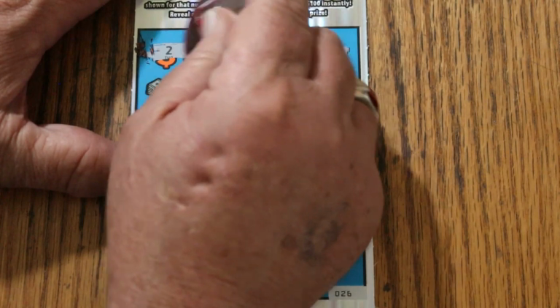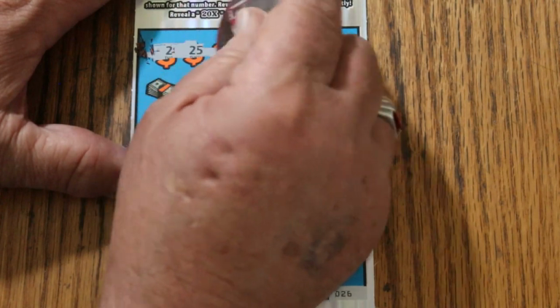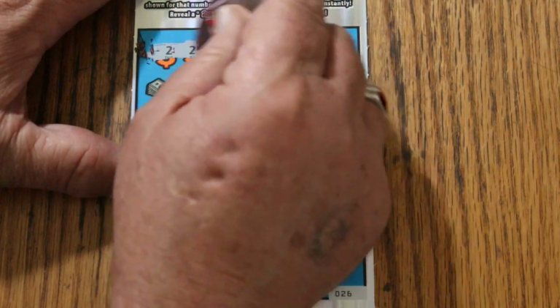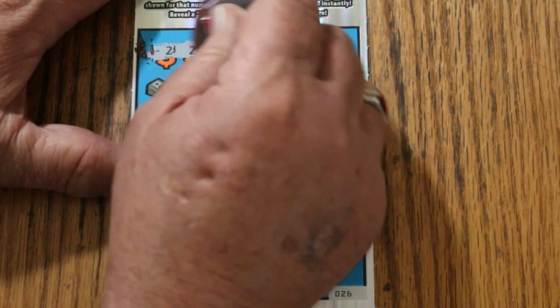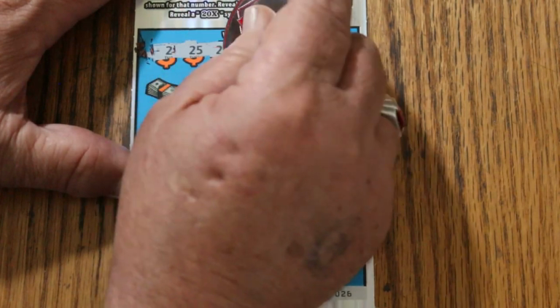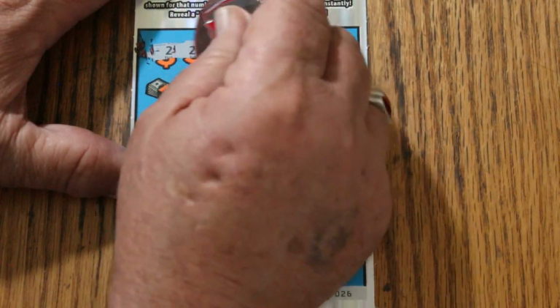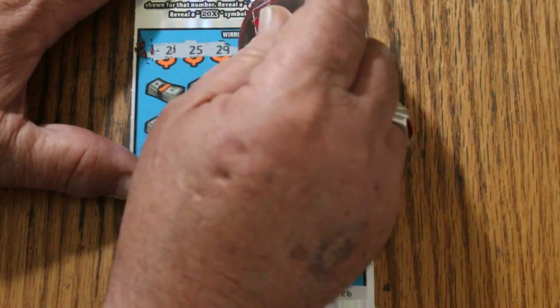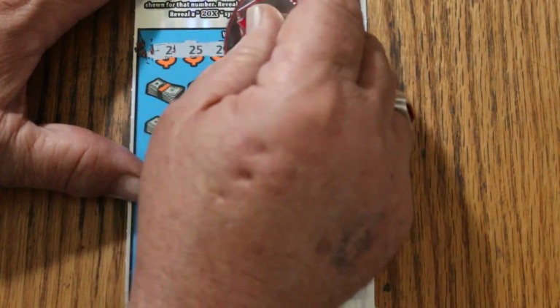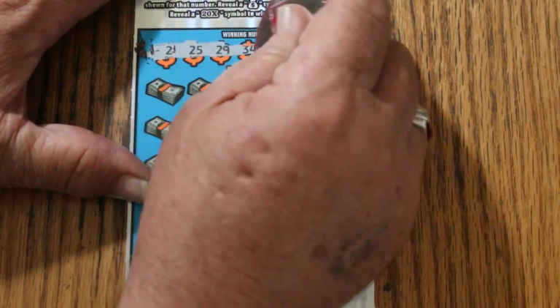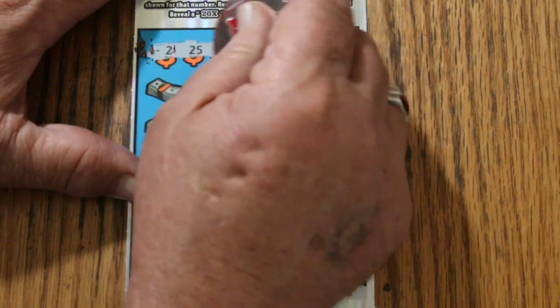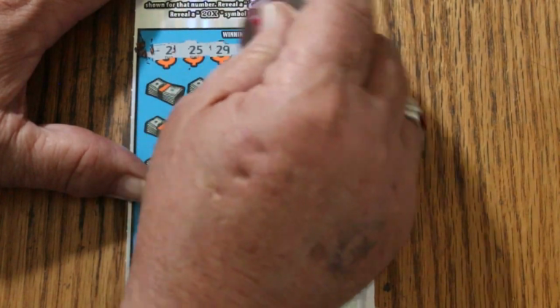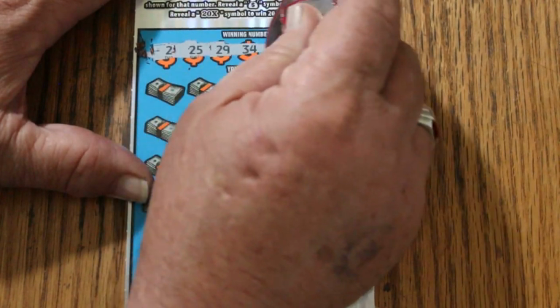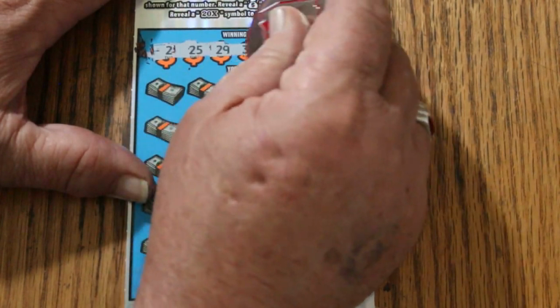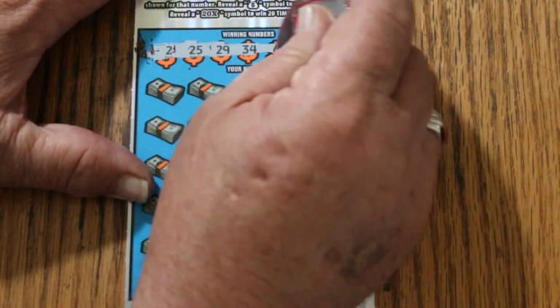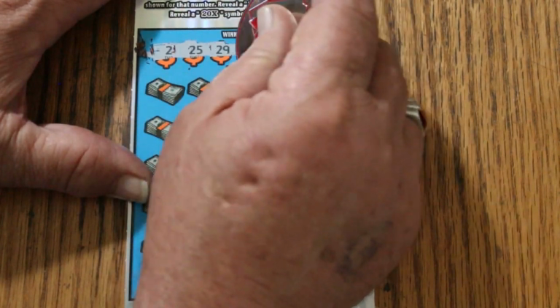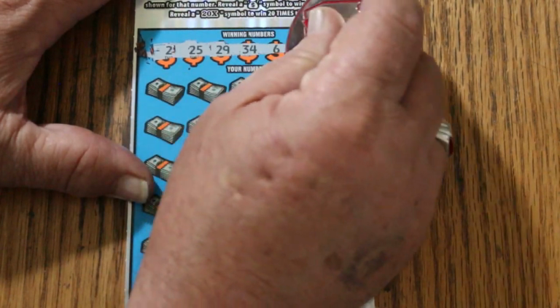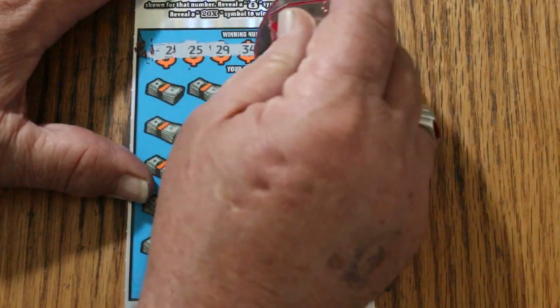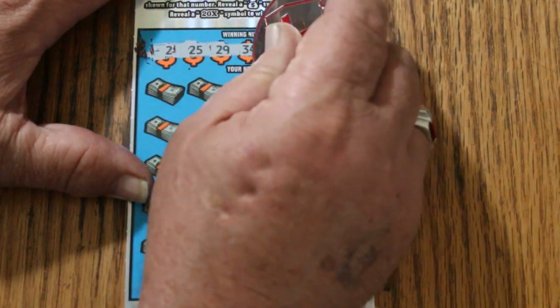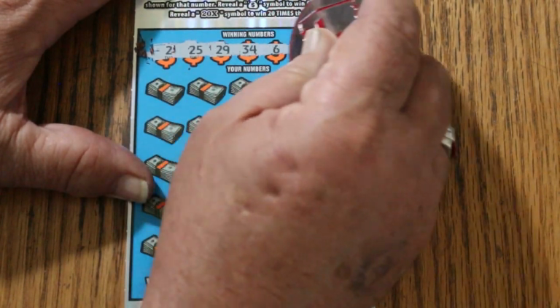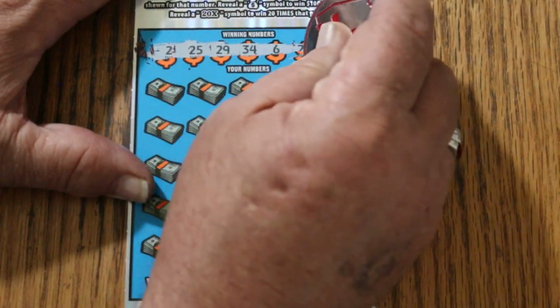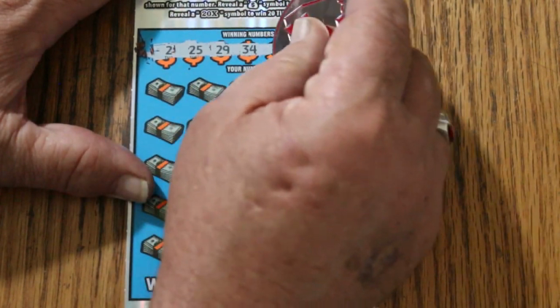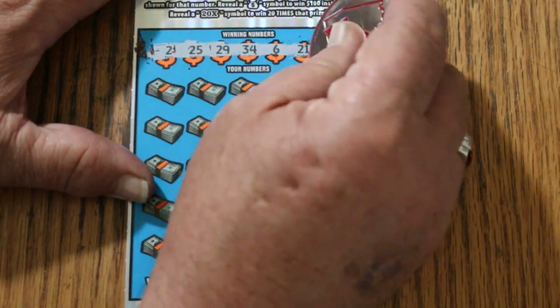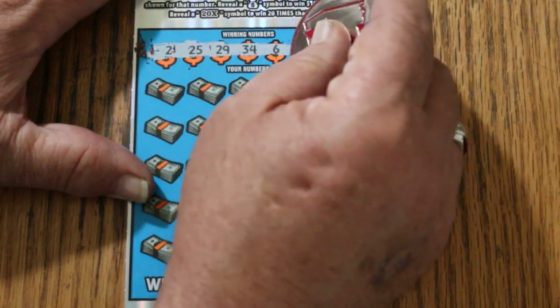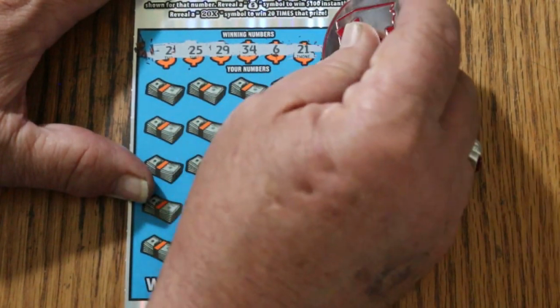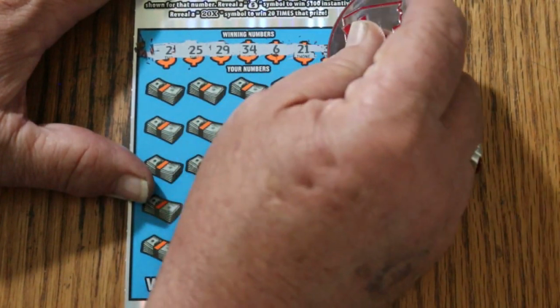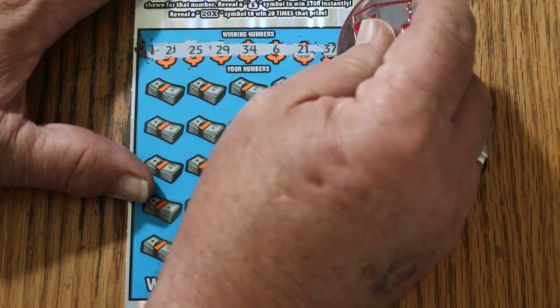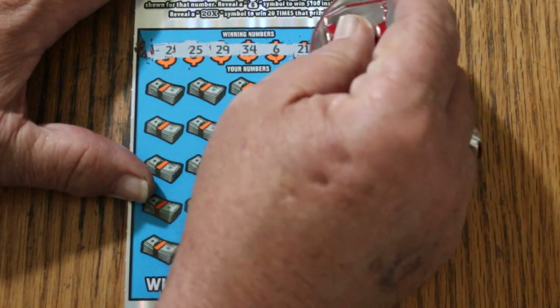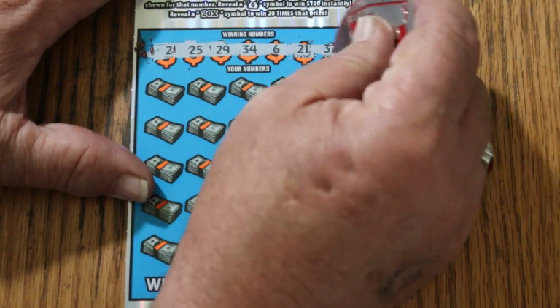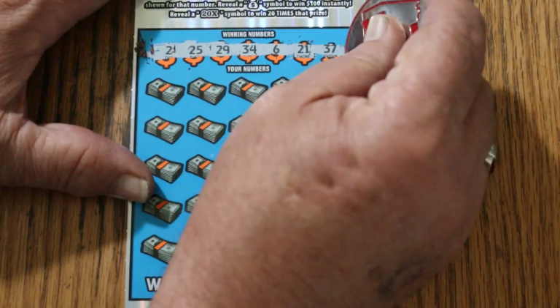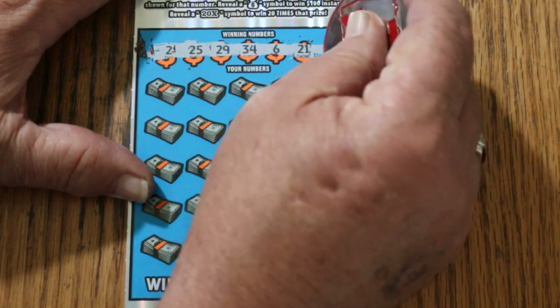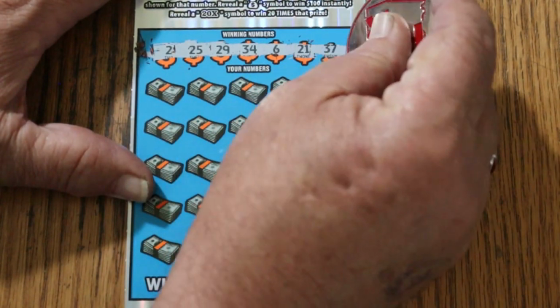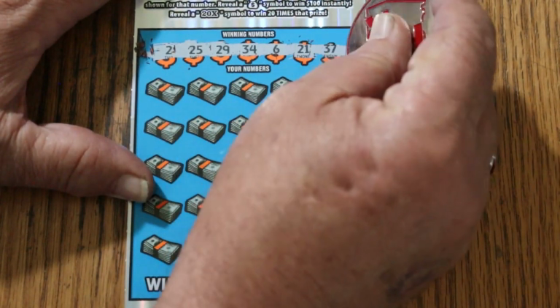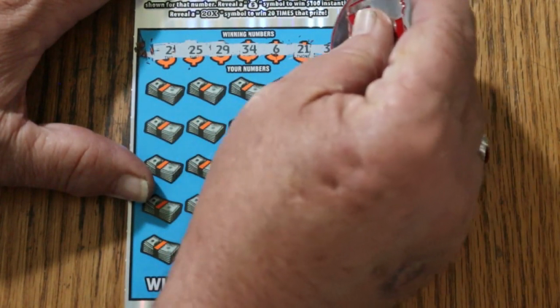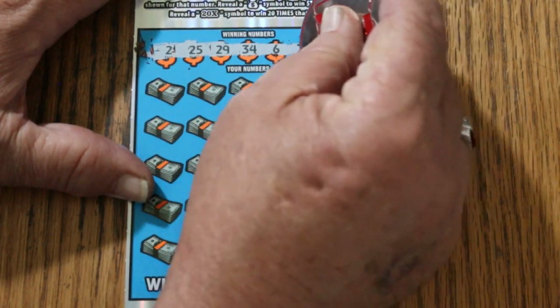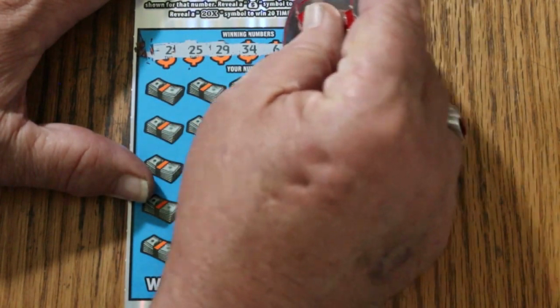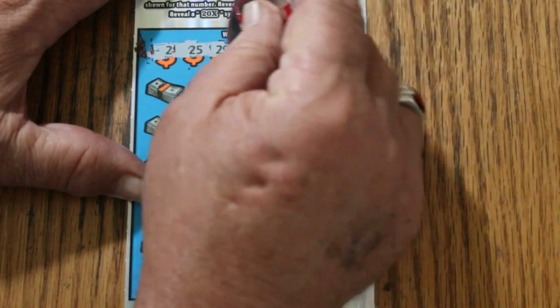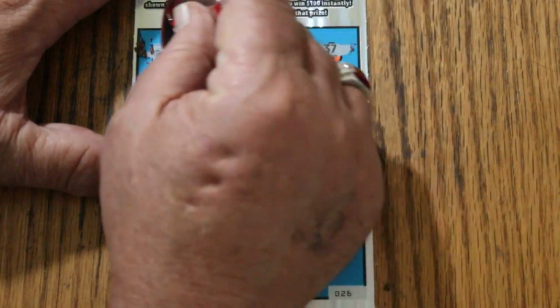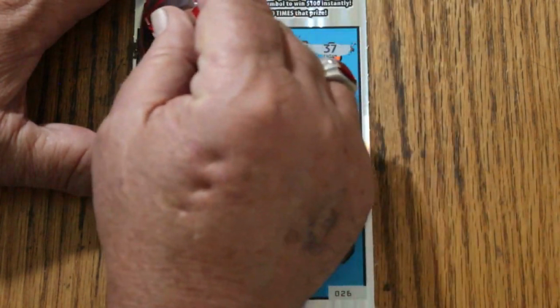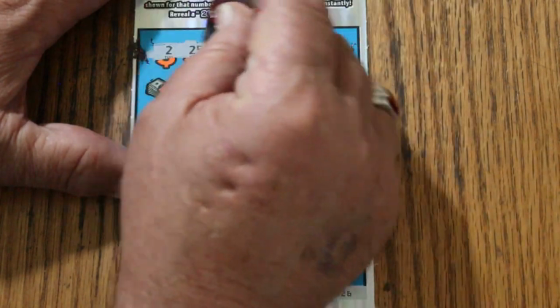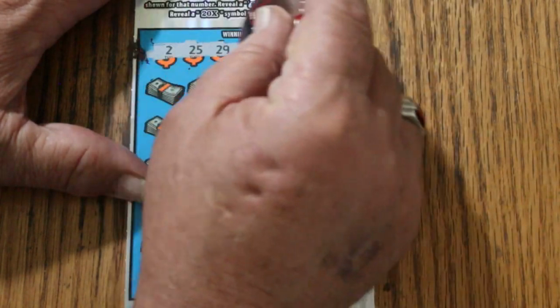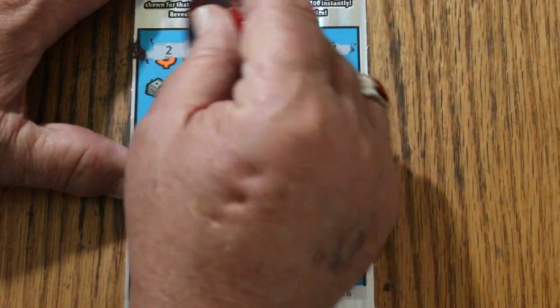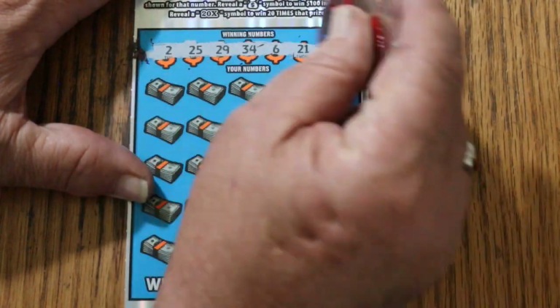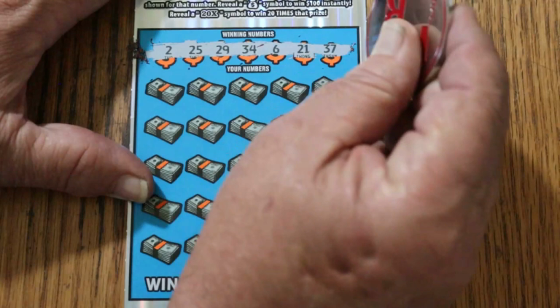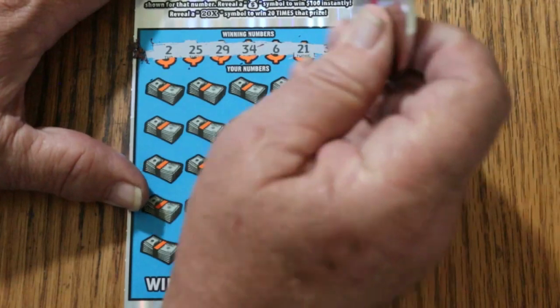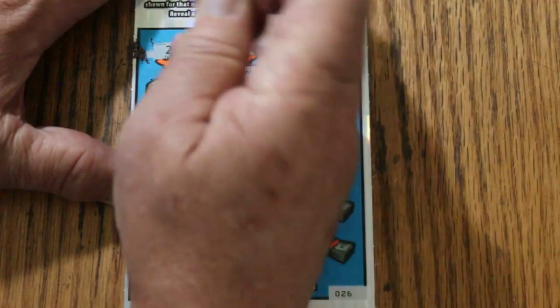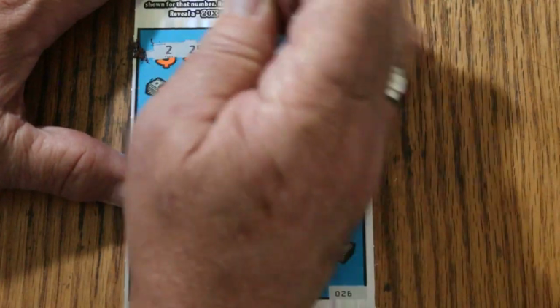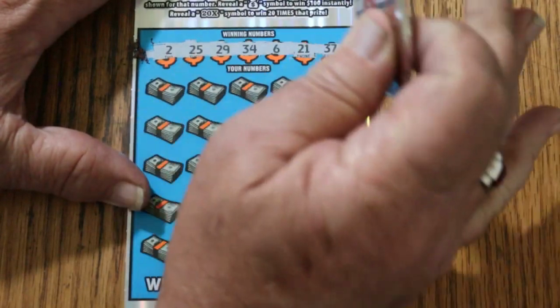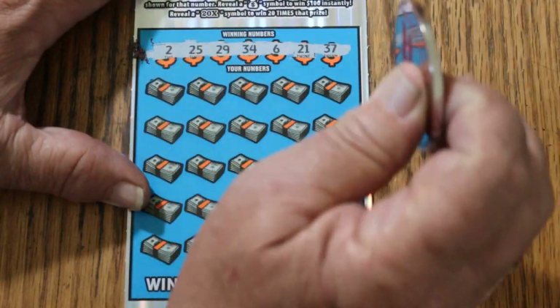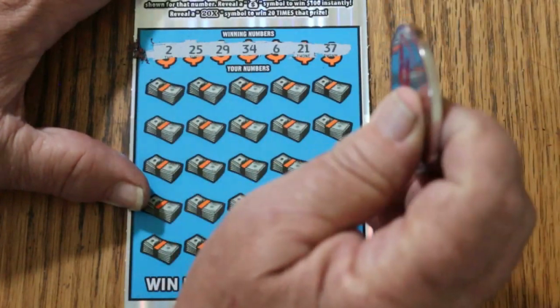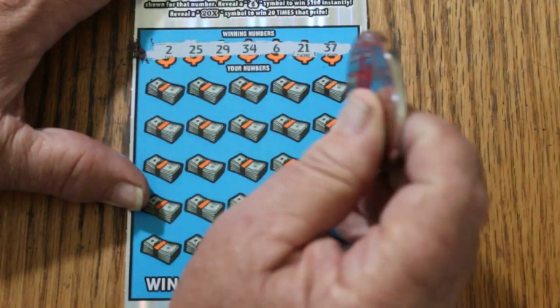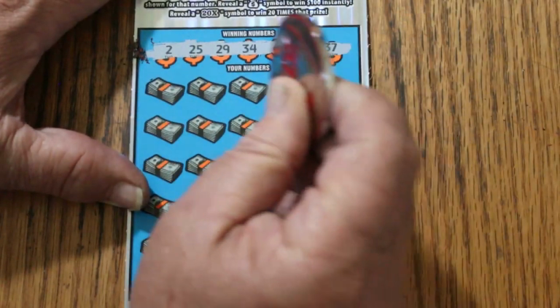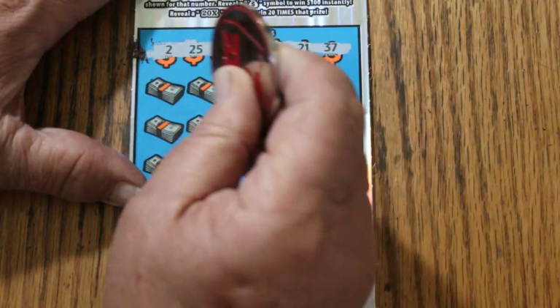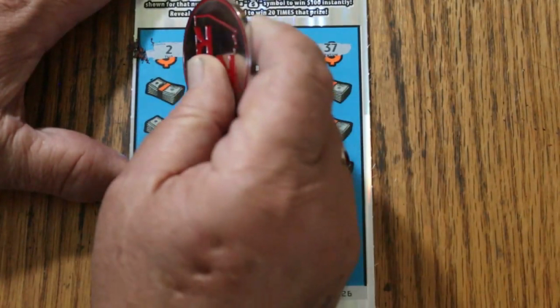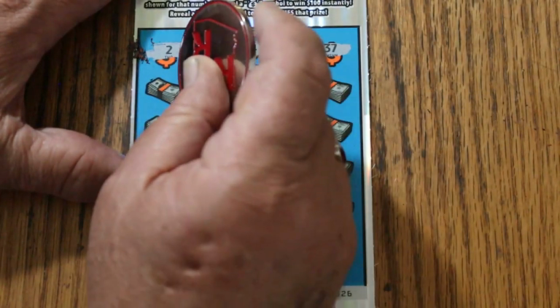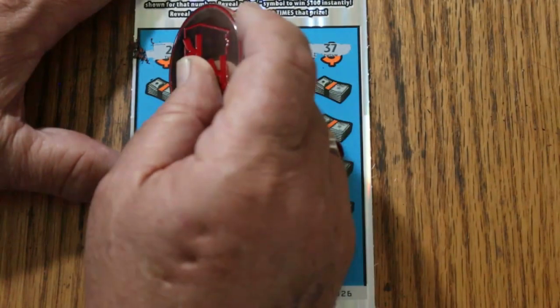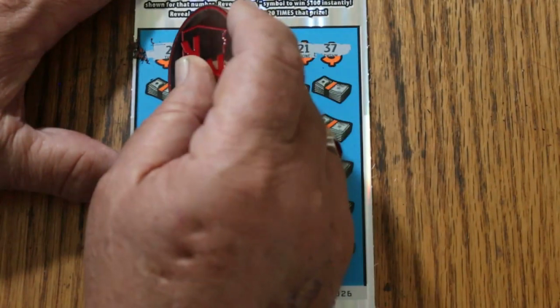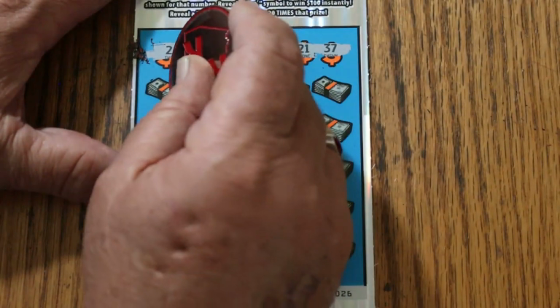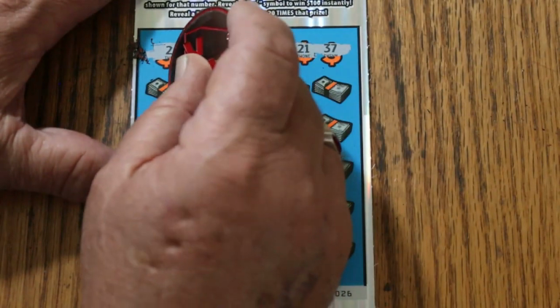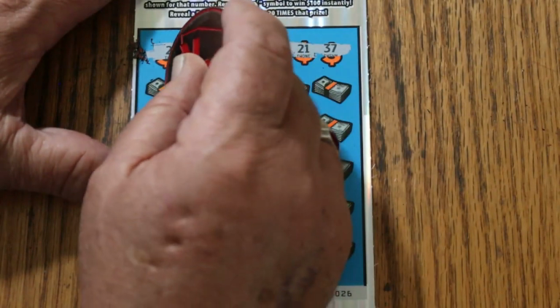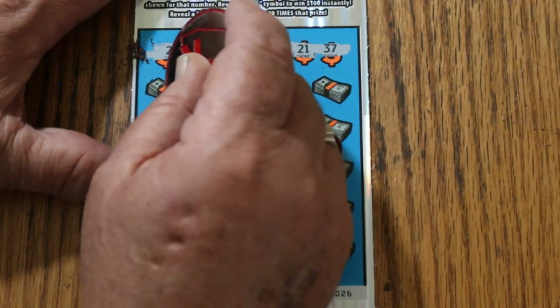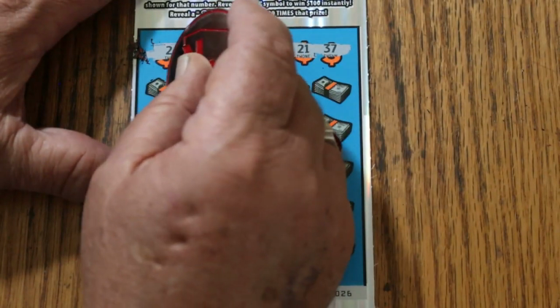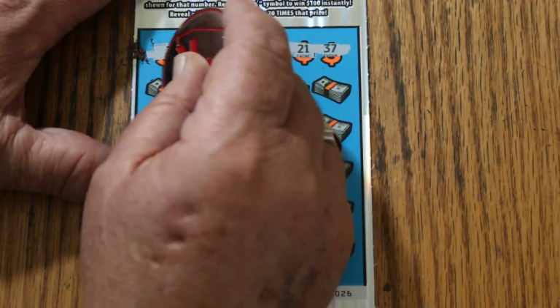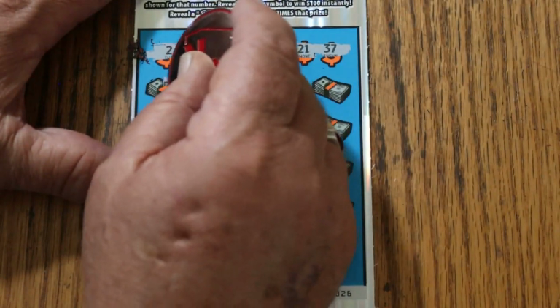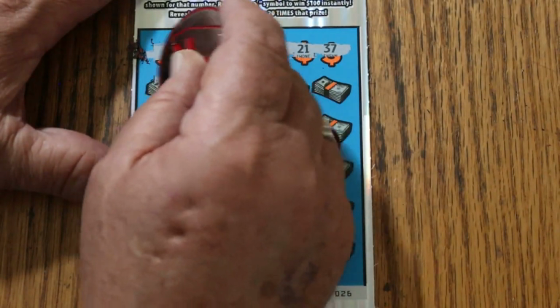Winning numbers on ticket 26: 2, 25, 29, 34, 6, 21, 37. Let's see what happens.